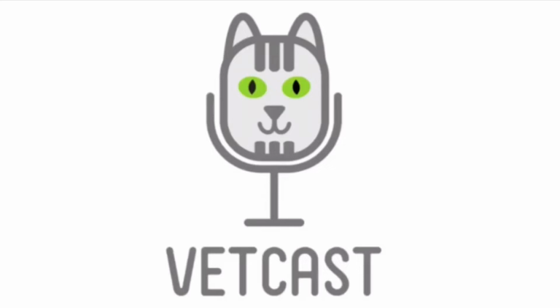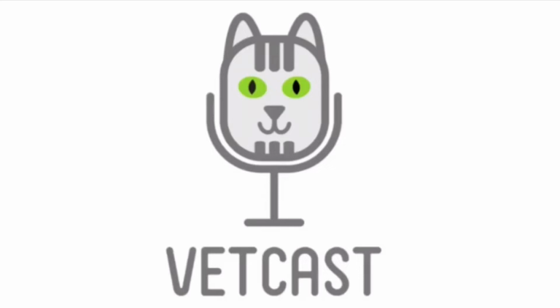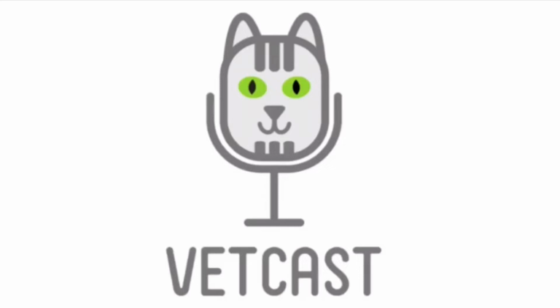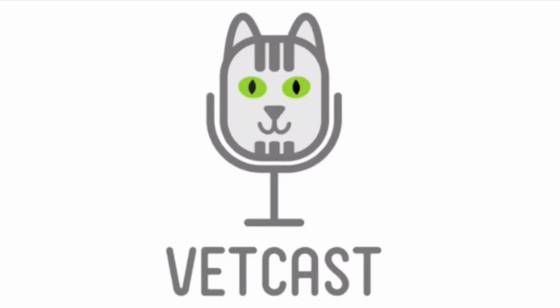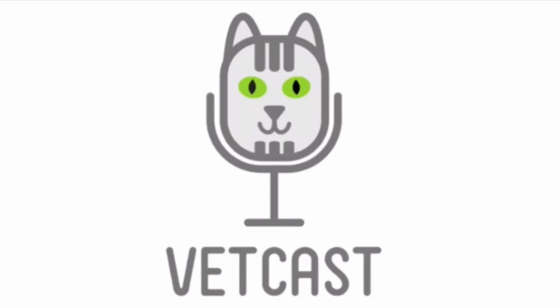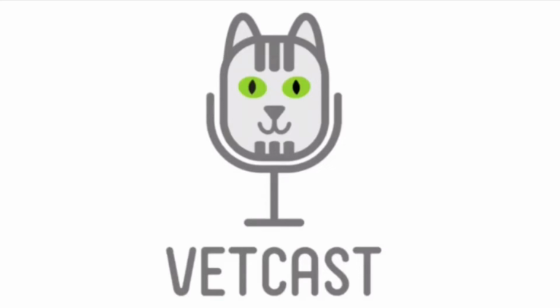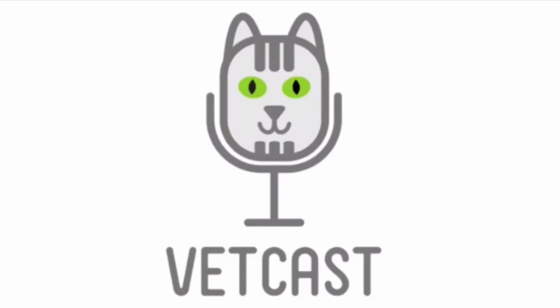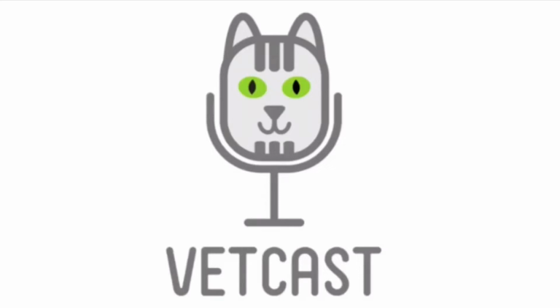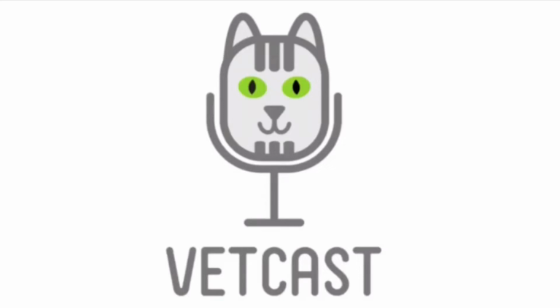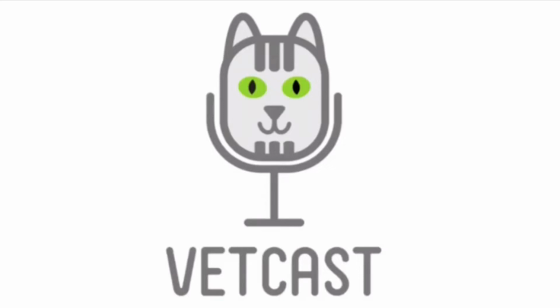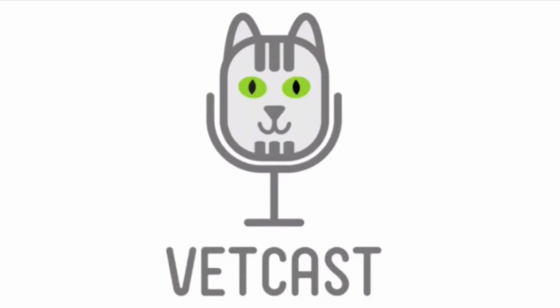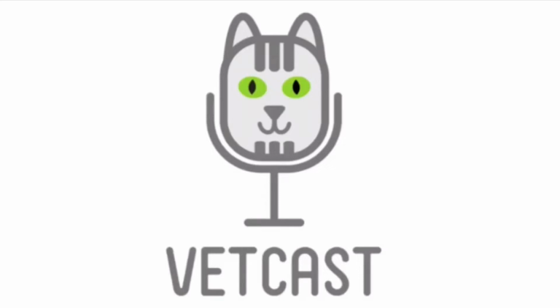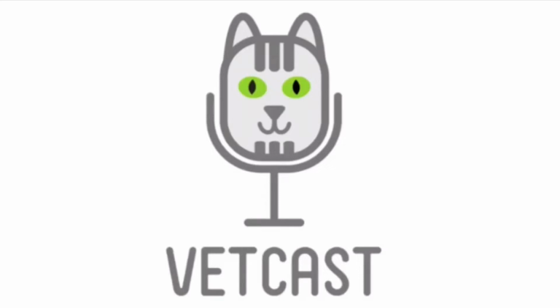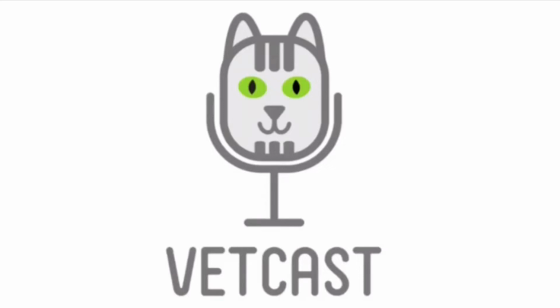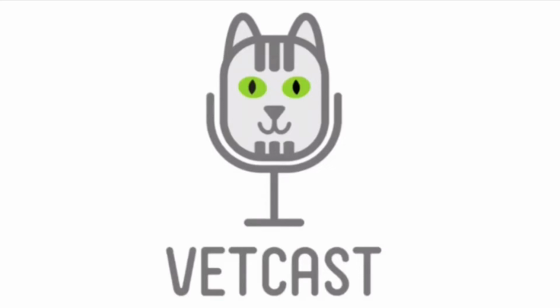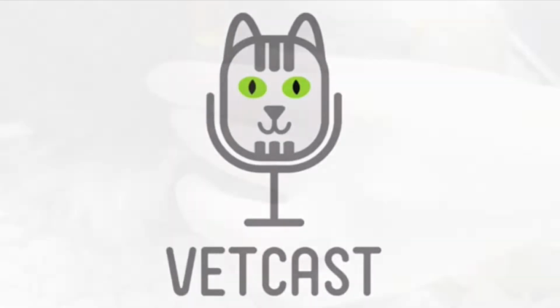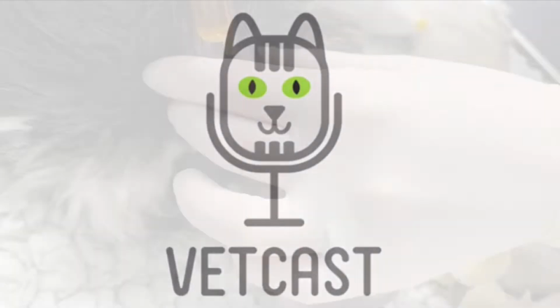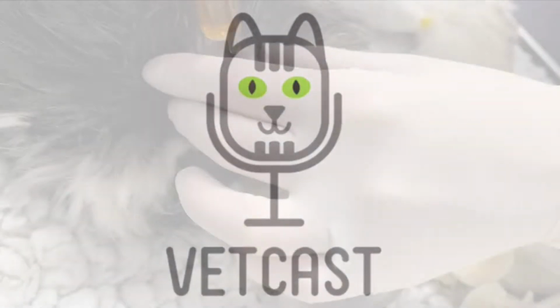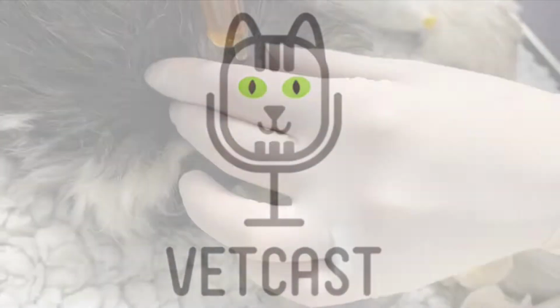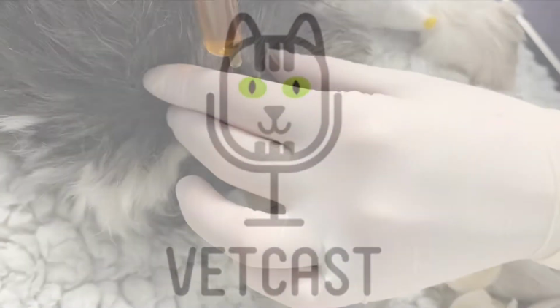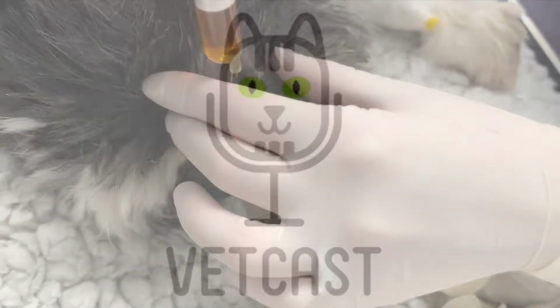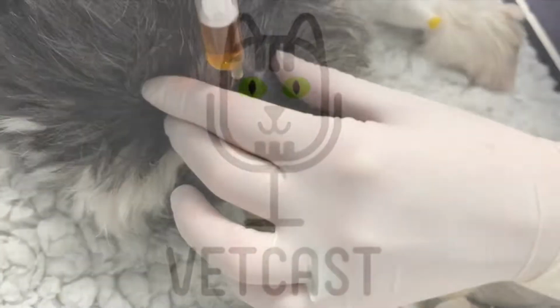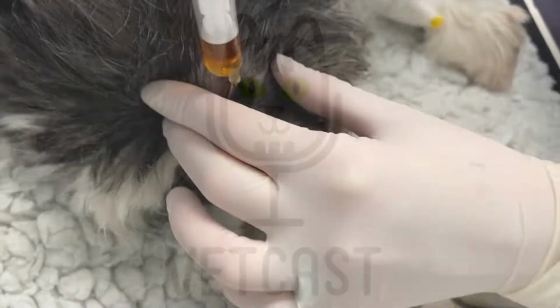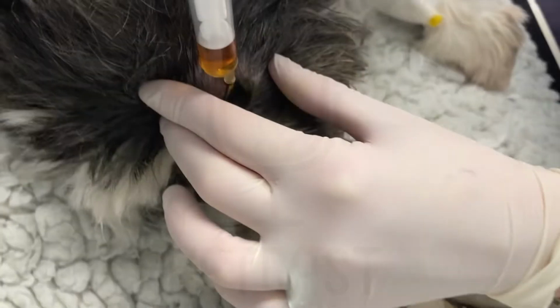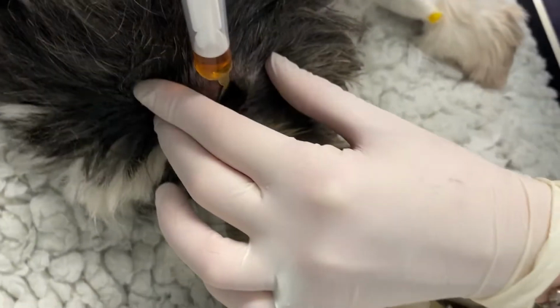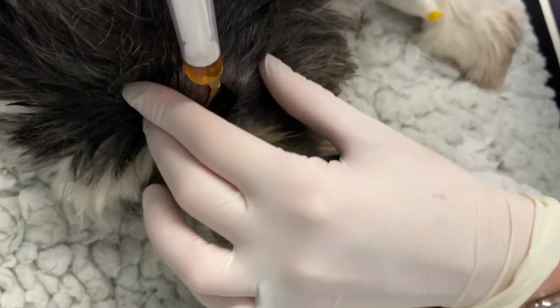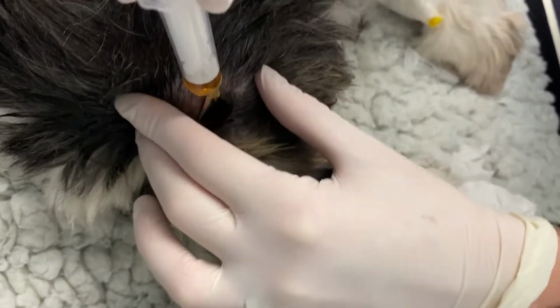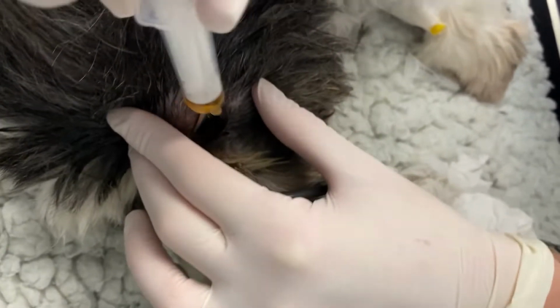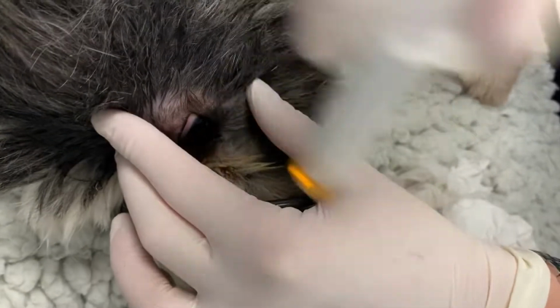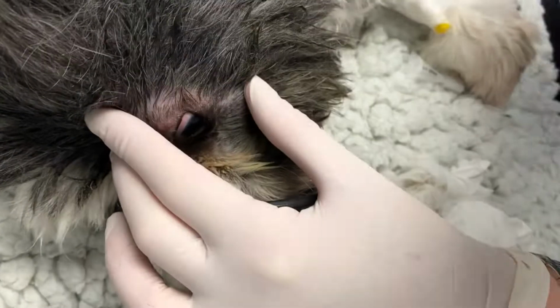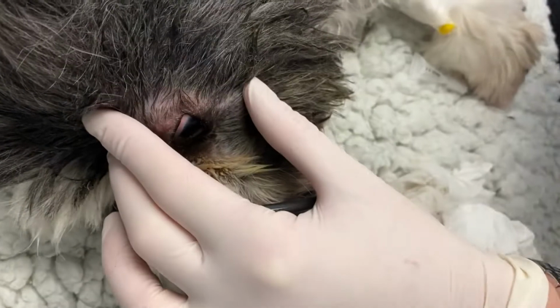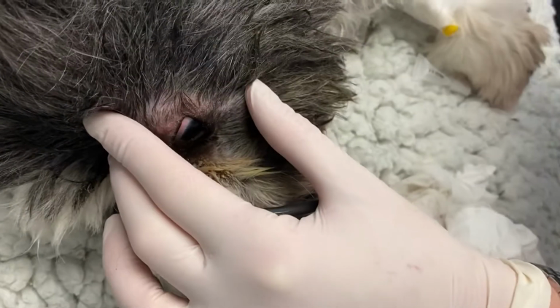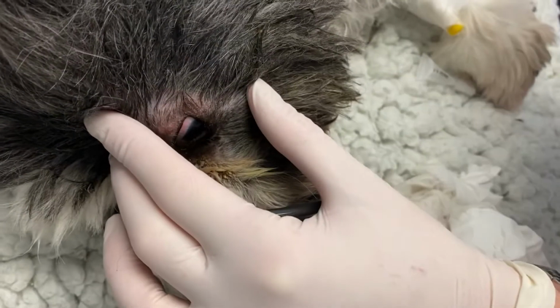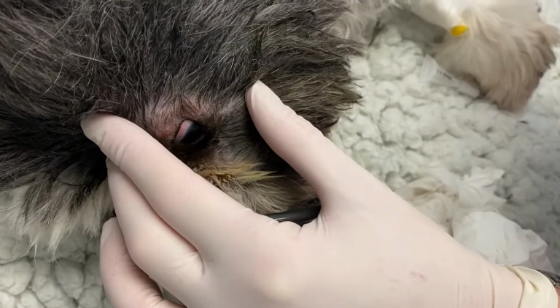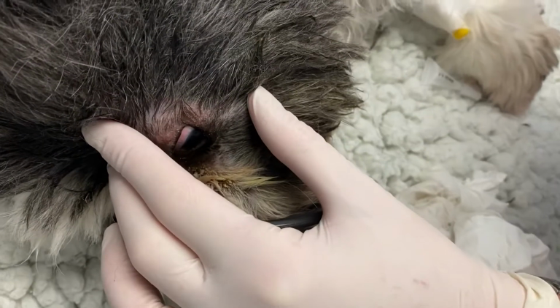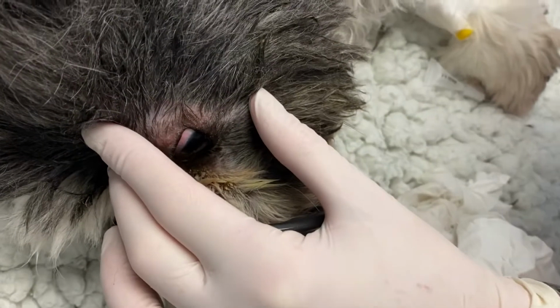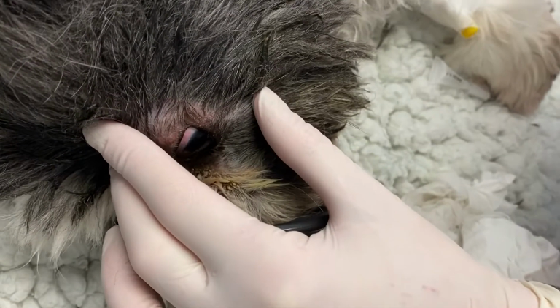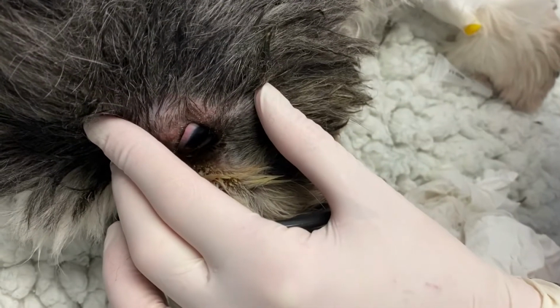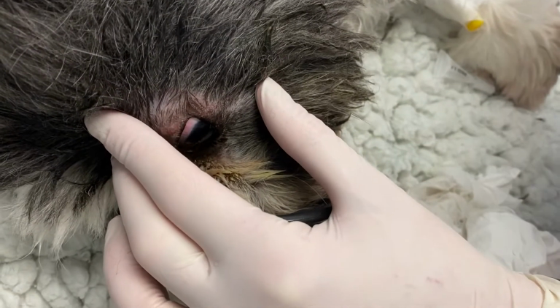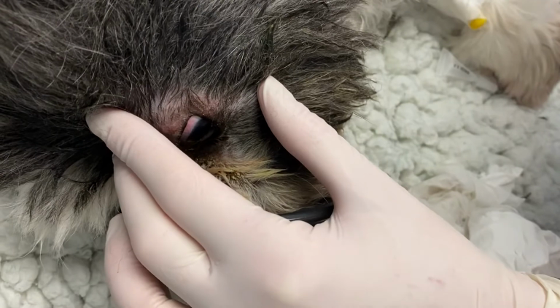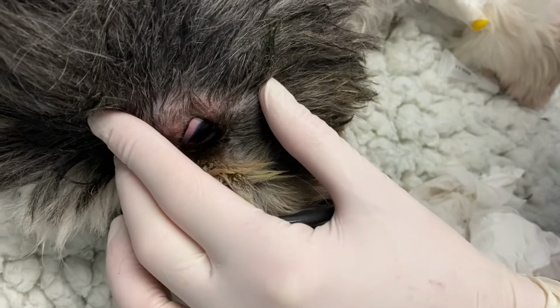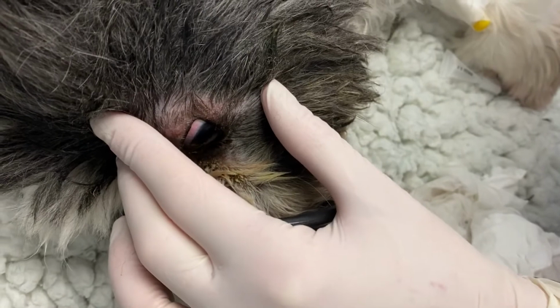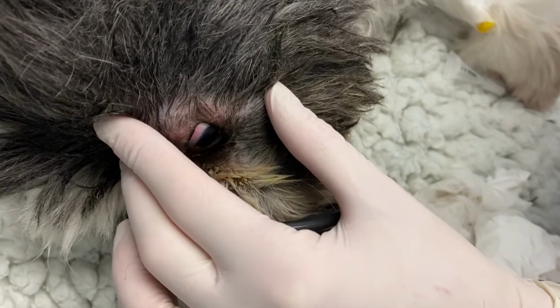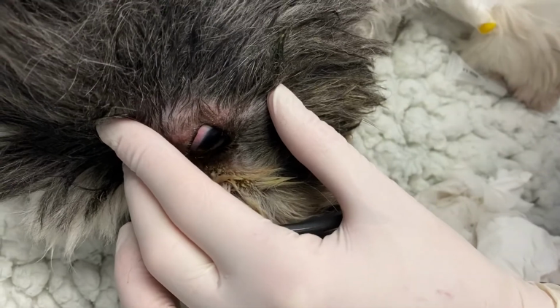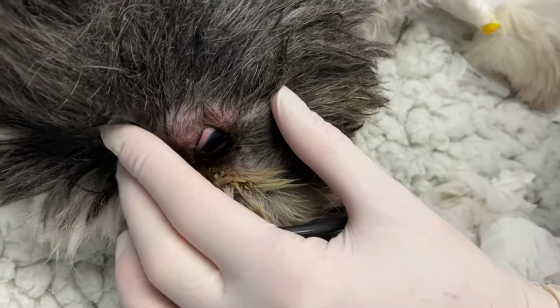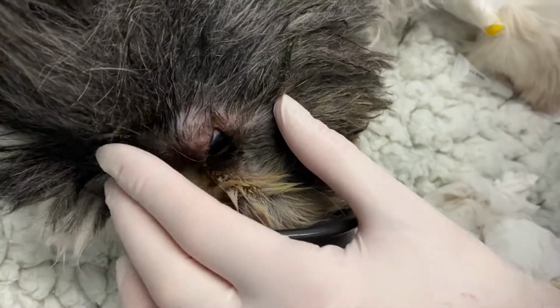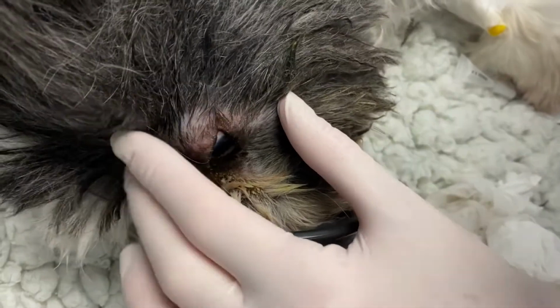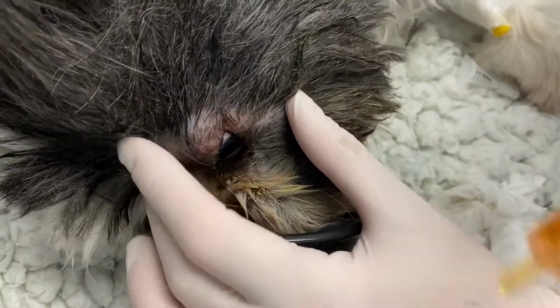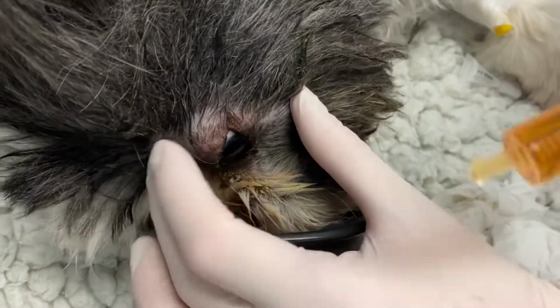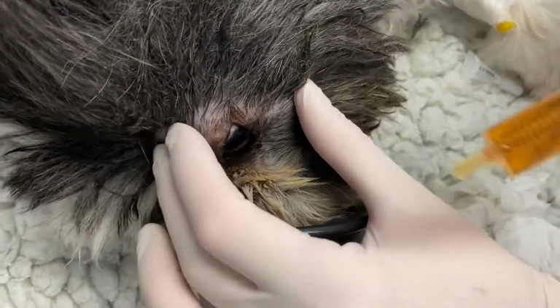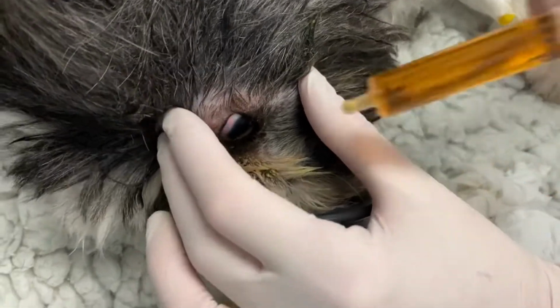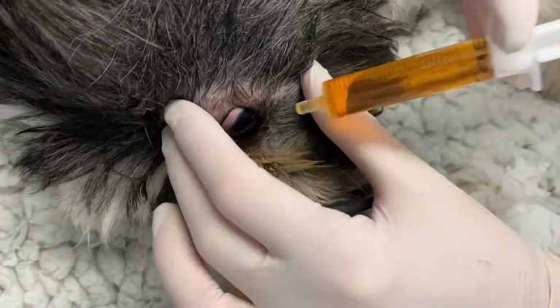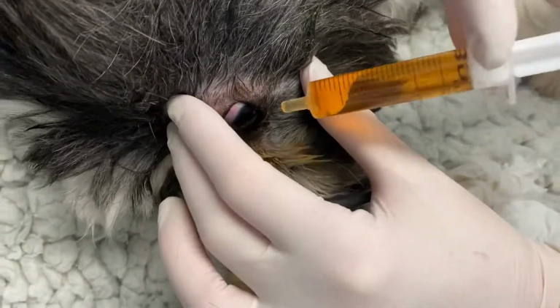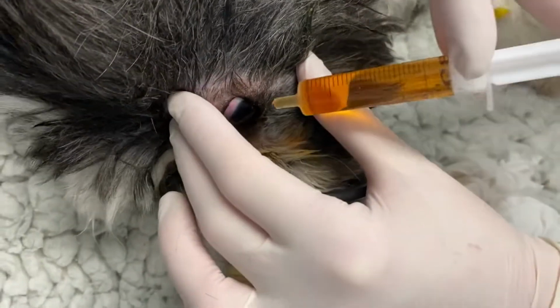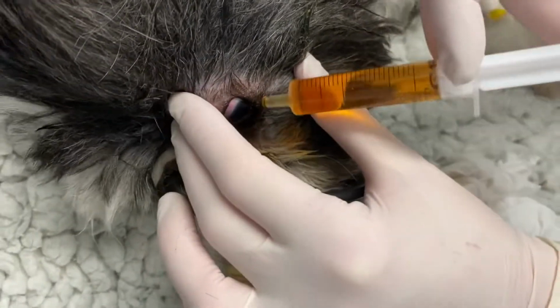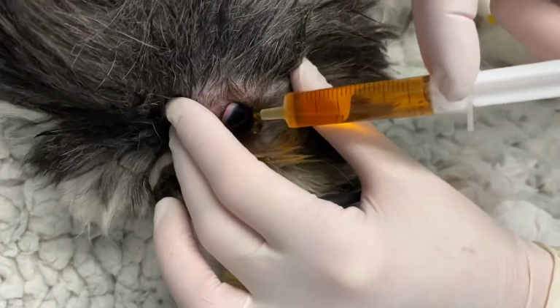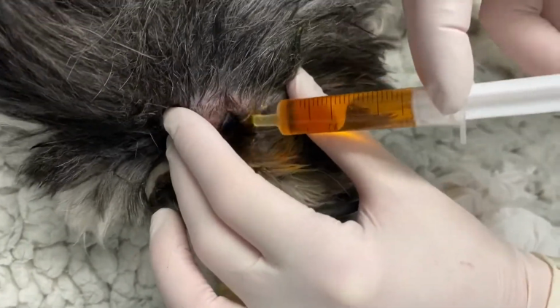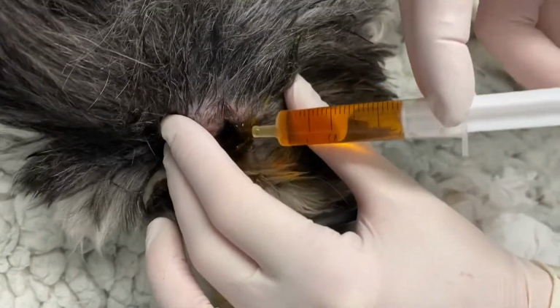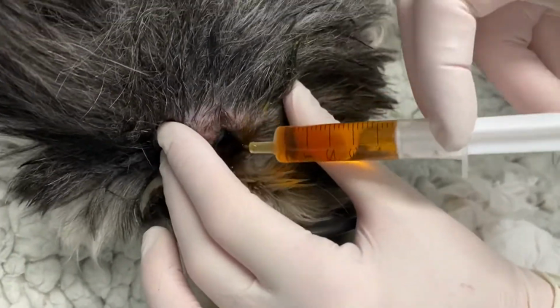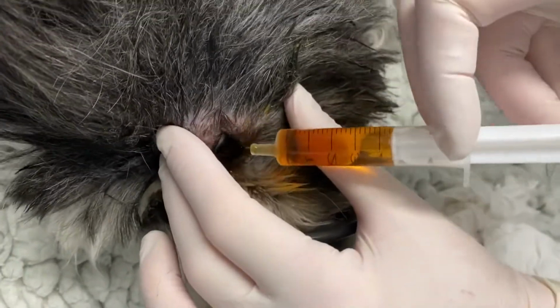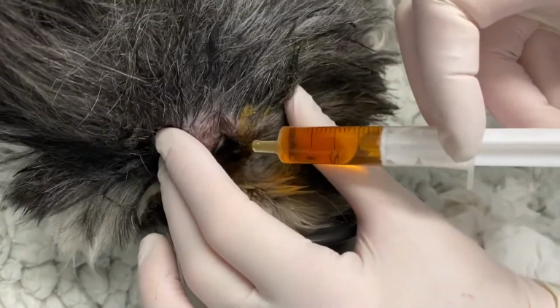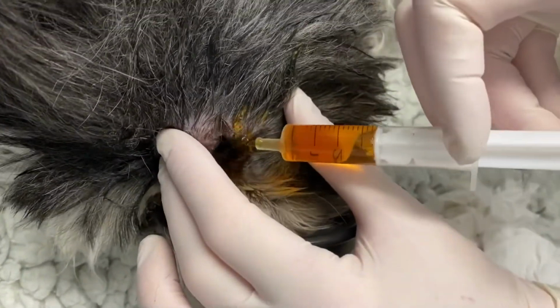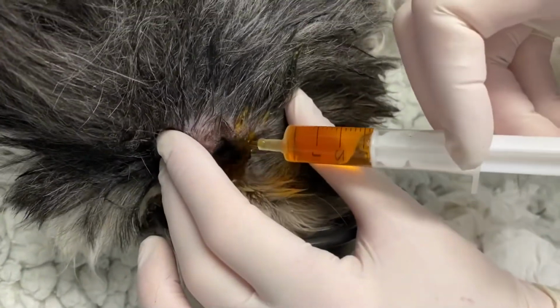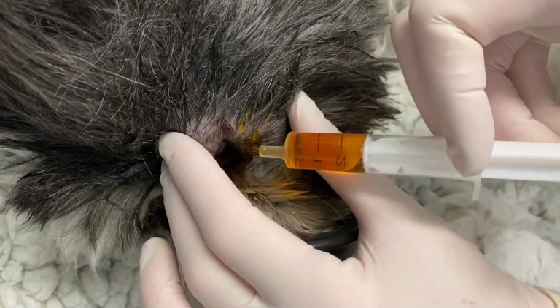In this video, we'll look at how to treat an indolent corneal ulcer with the Diamond Burr procedure.